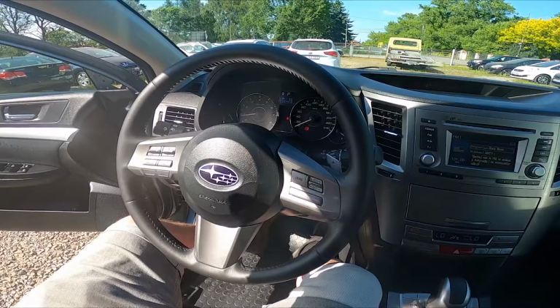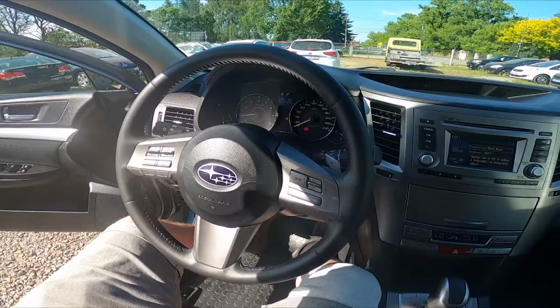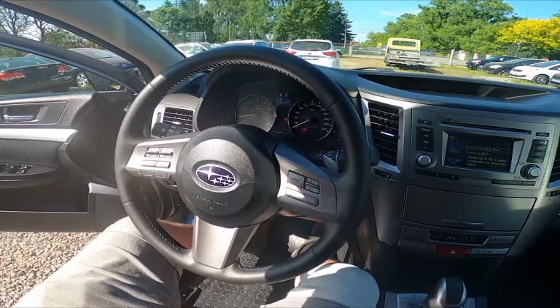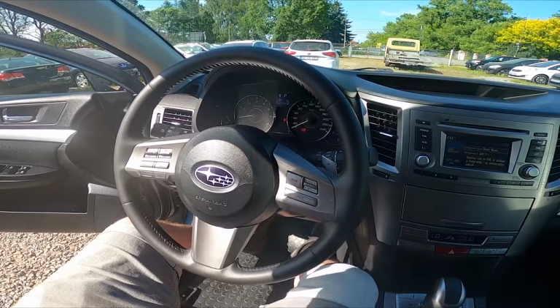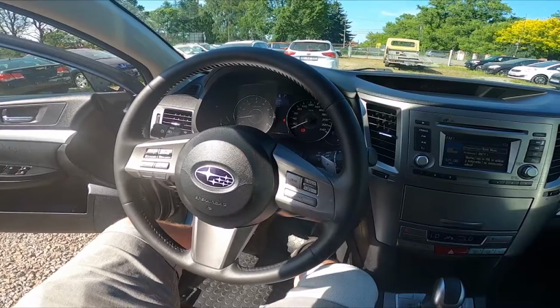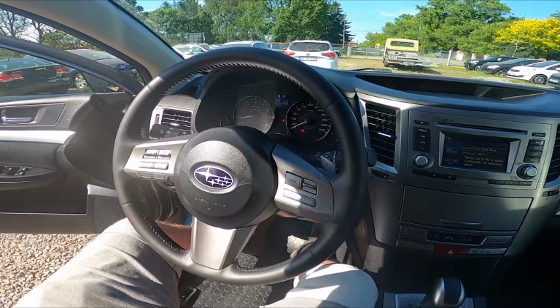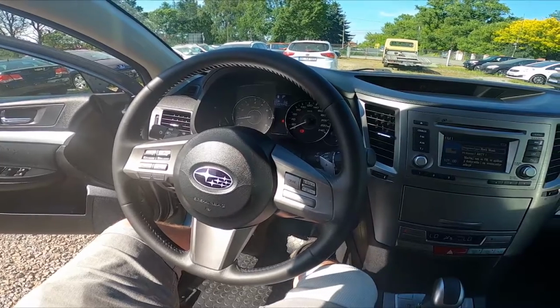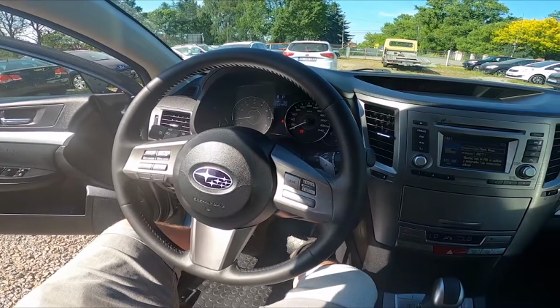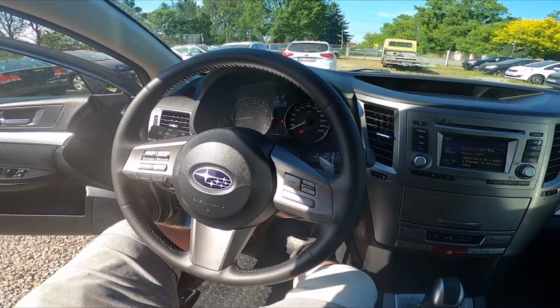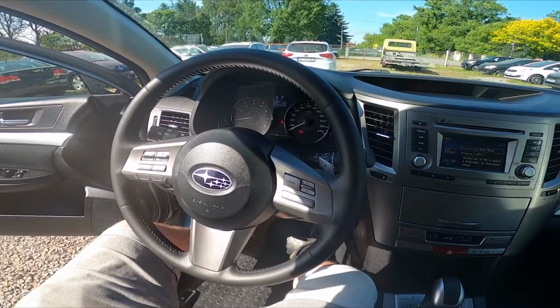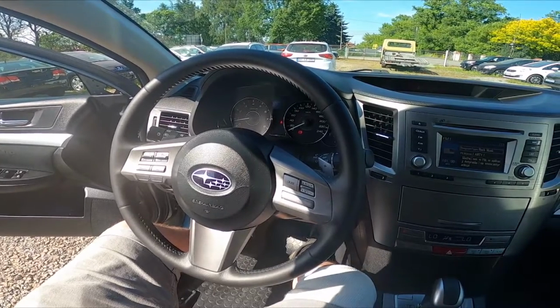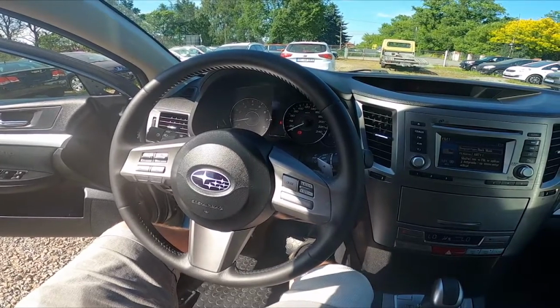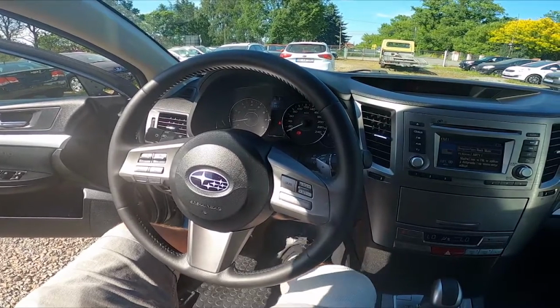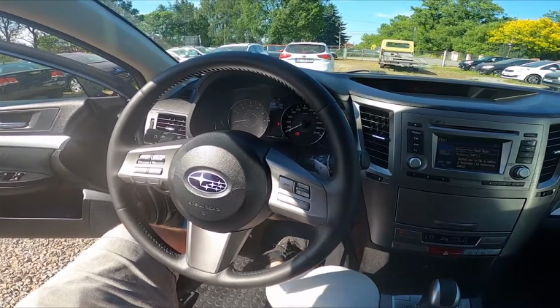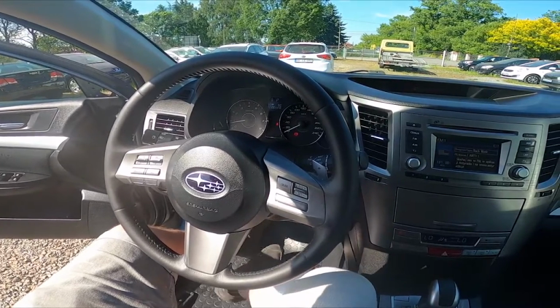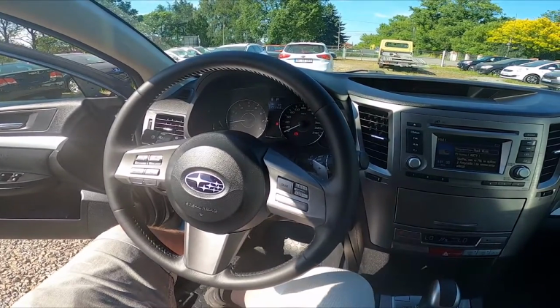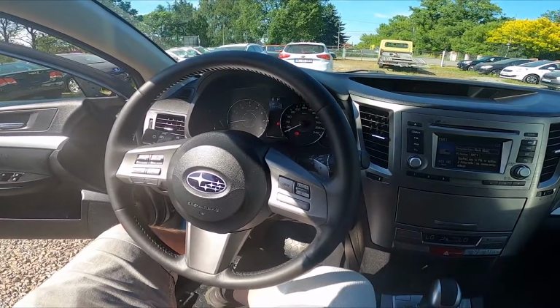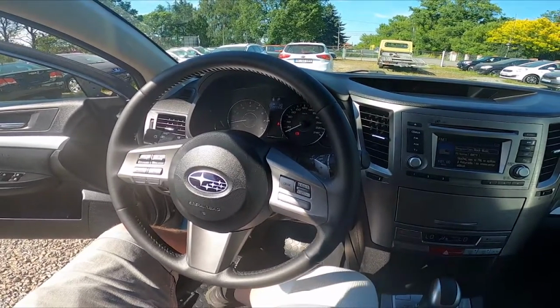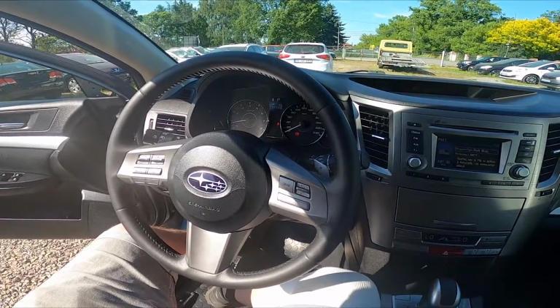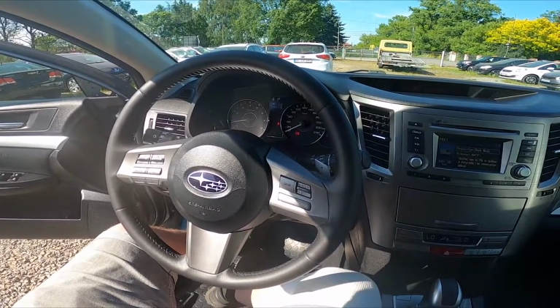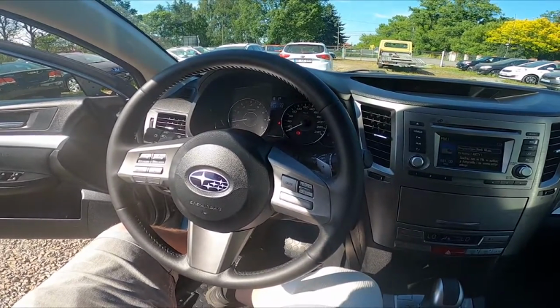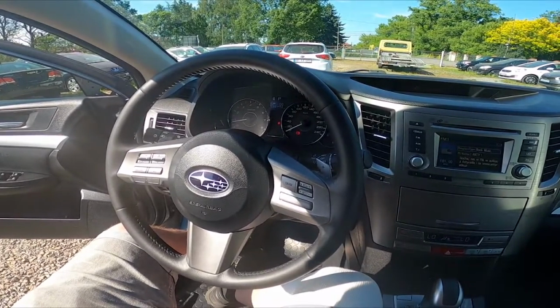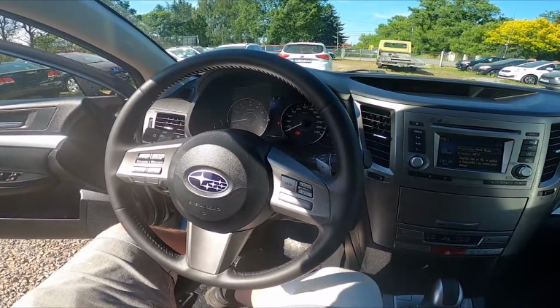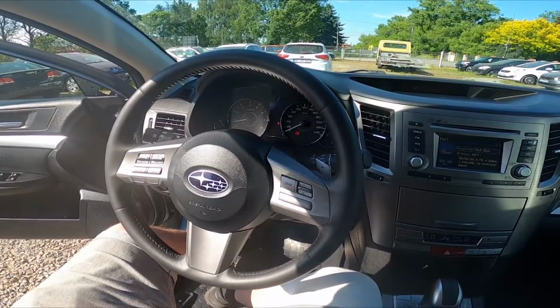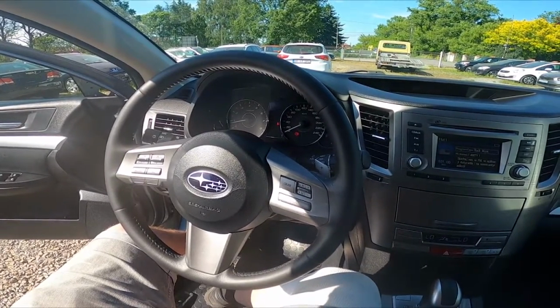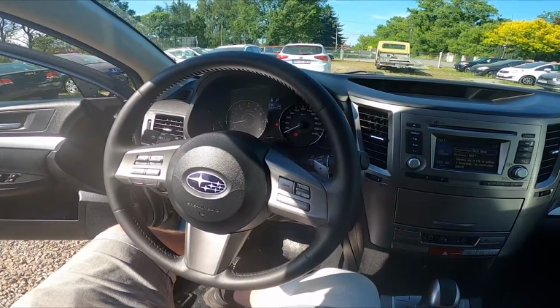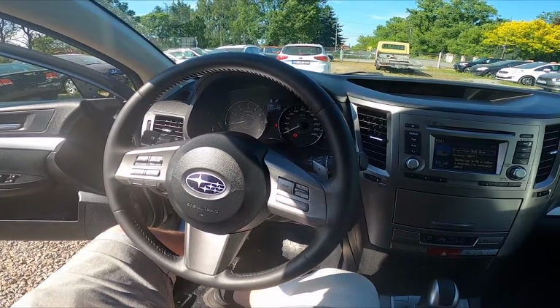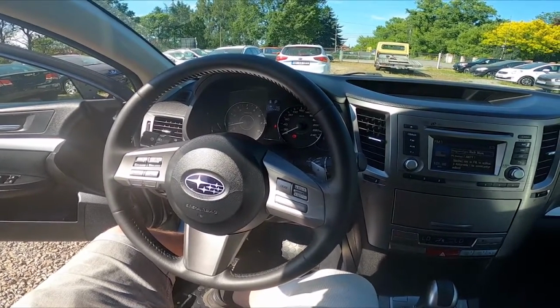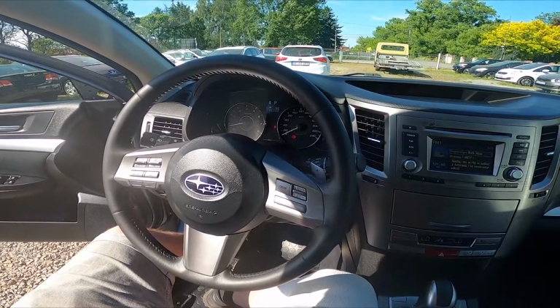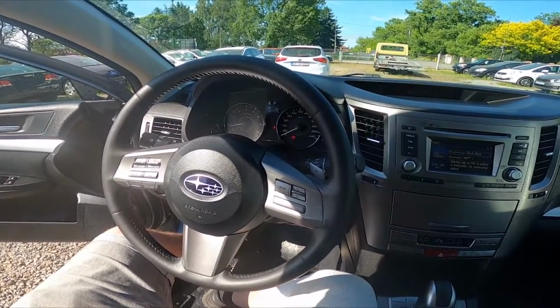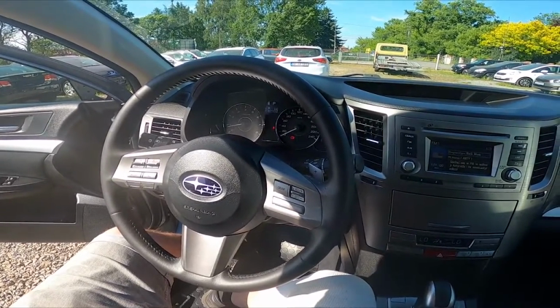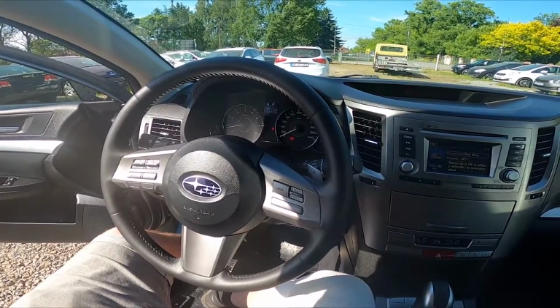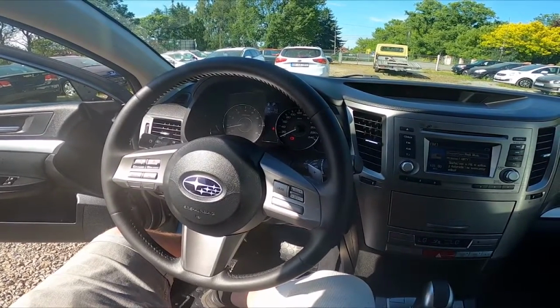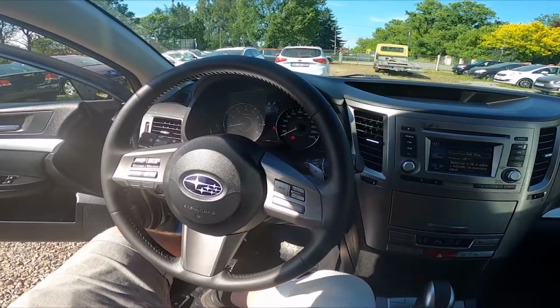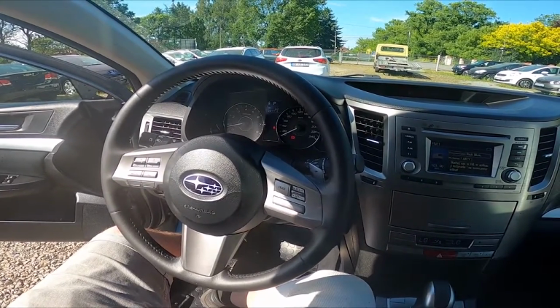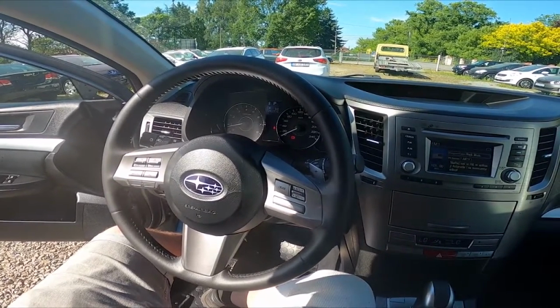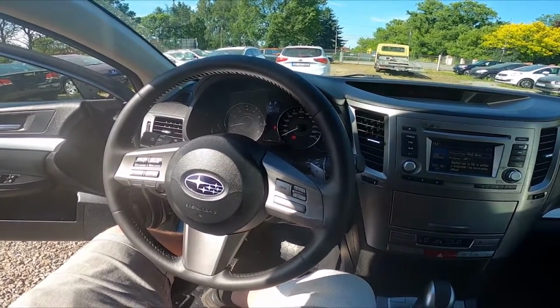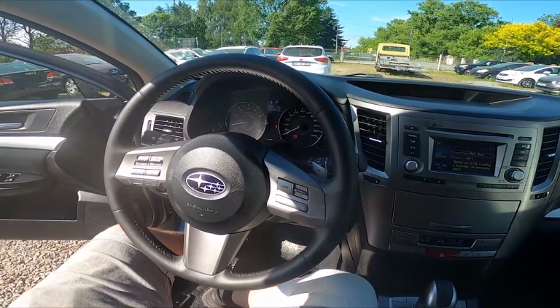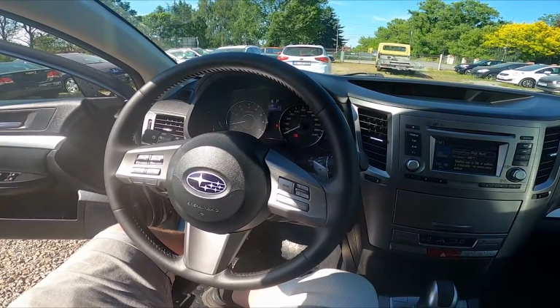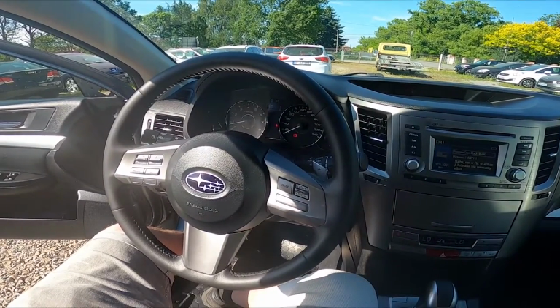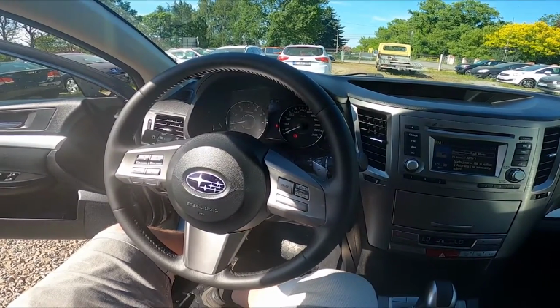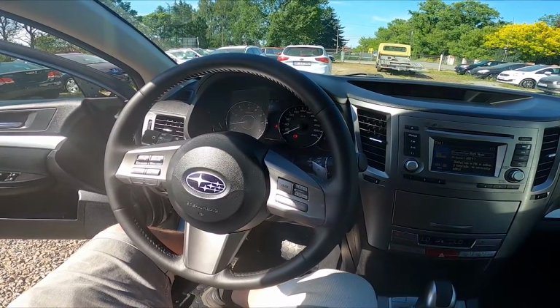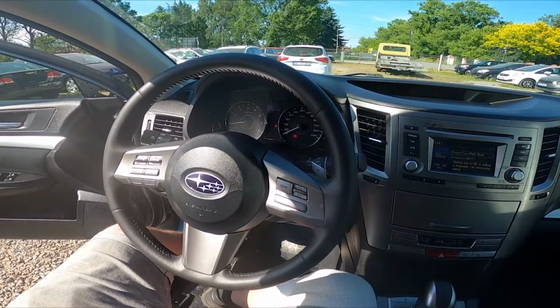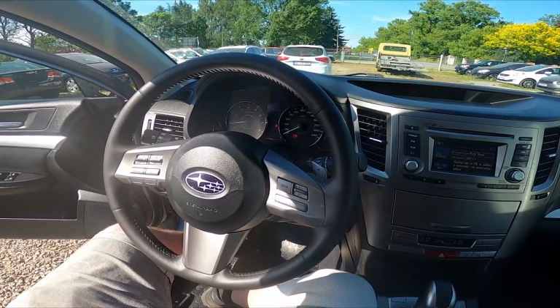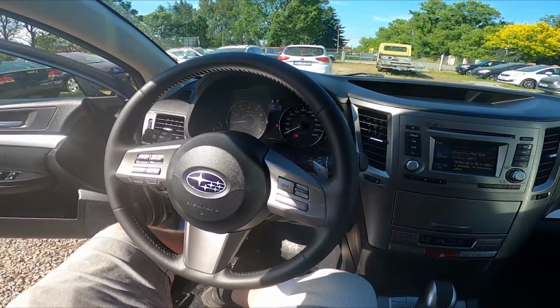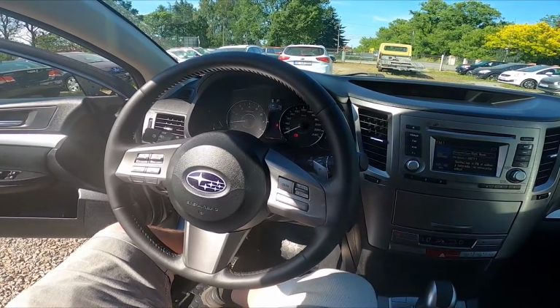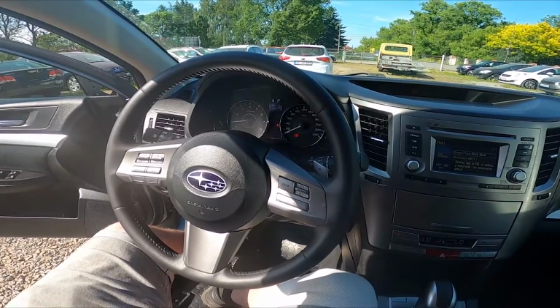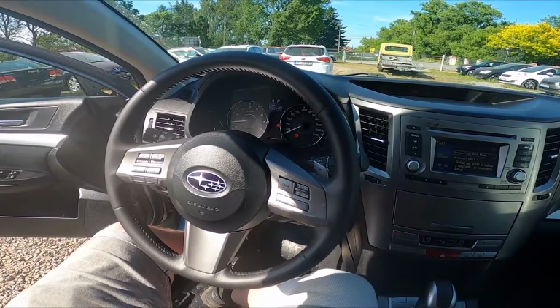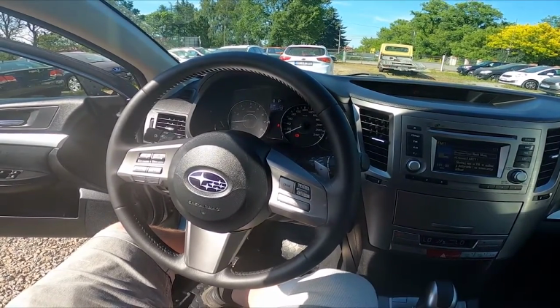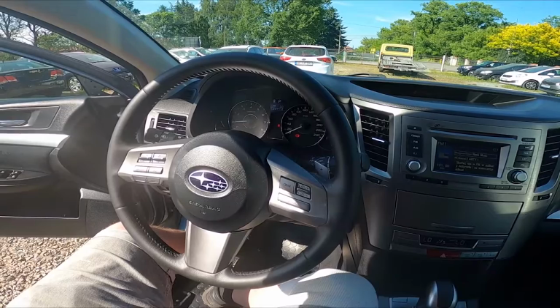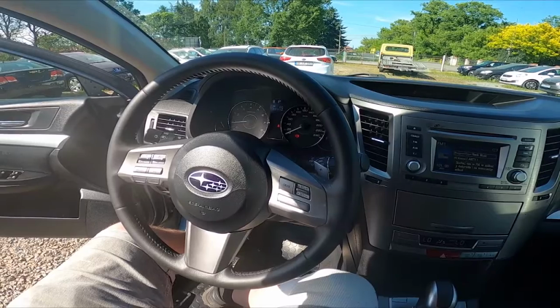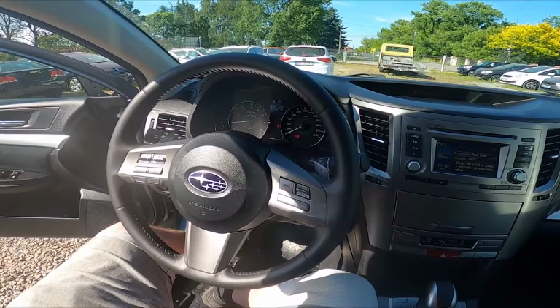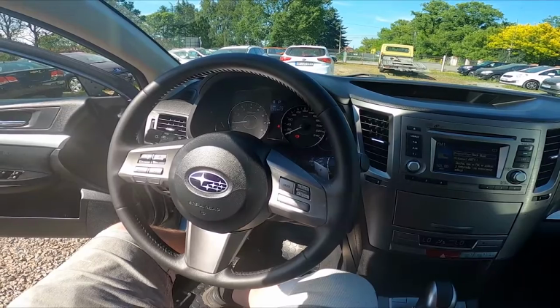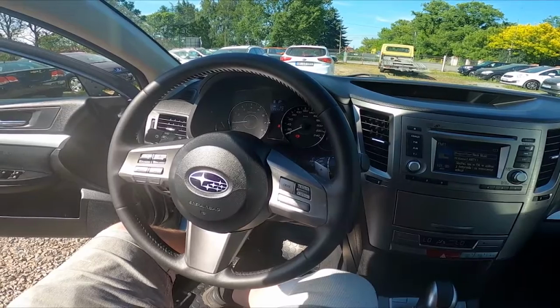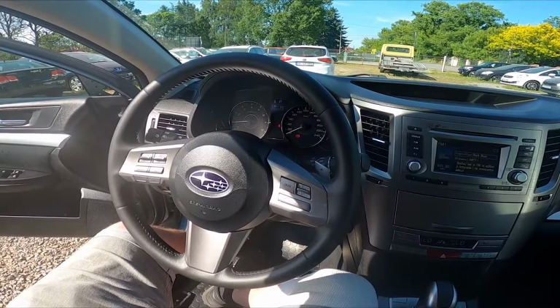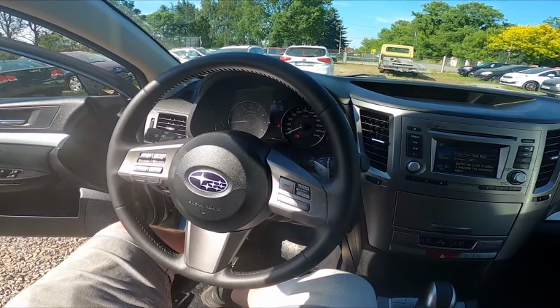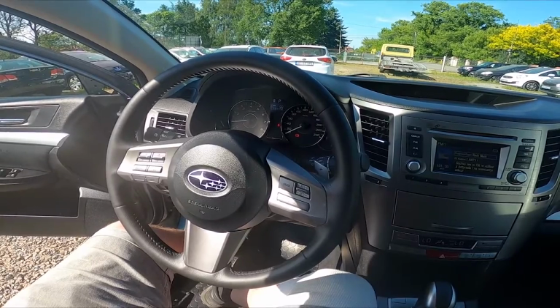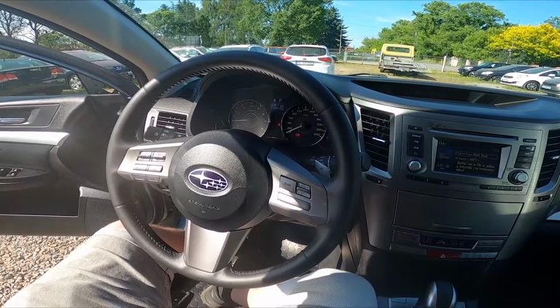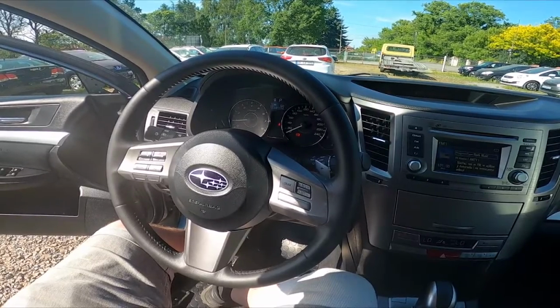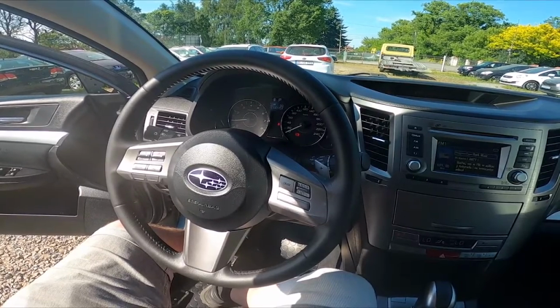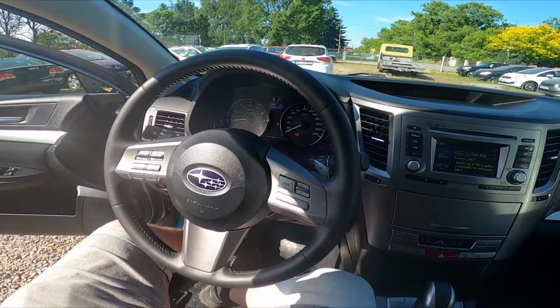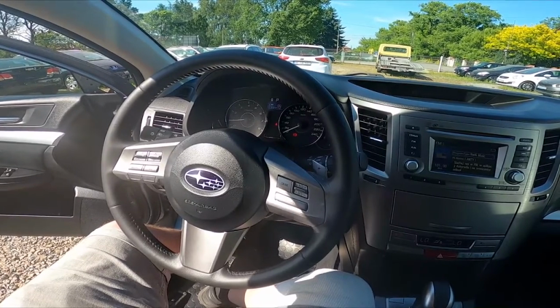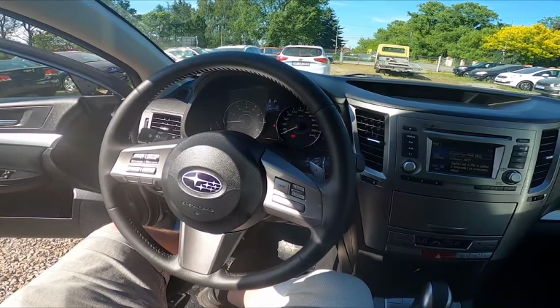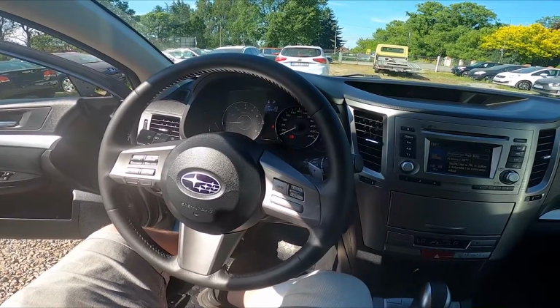Hello, today I'm in Subaru Legacy. In this video I'll show you where is the aux jack located.